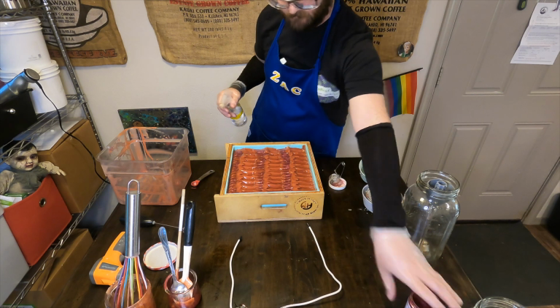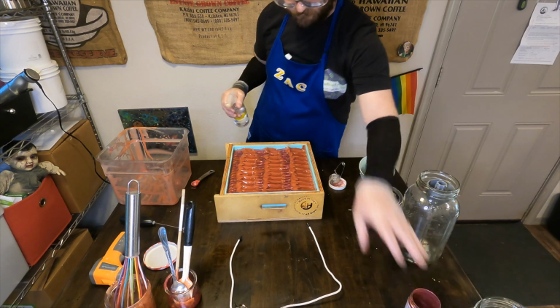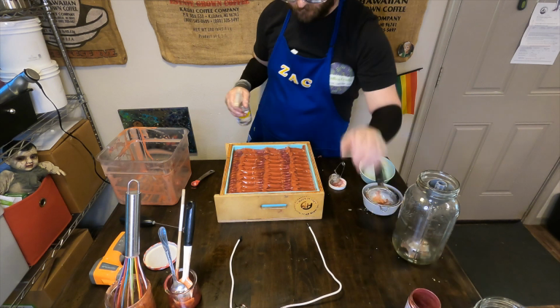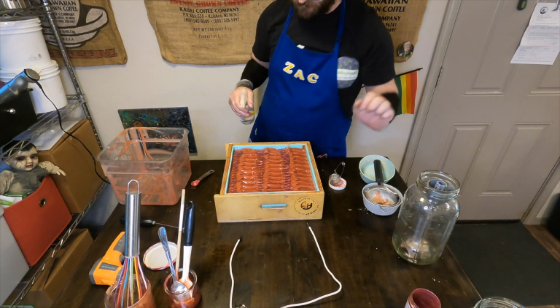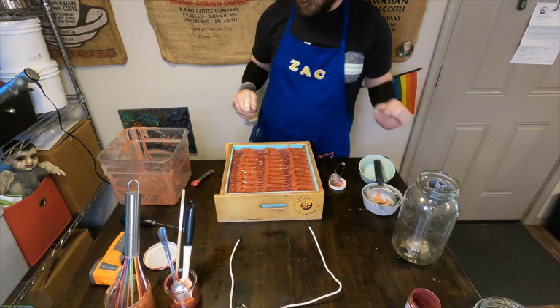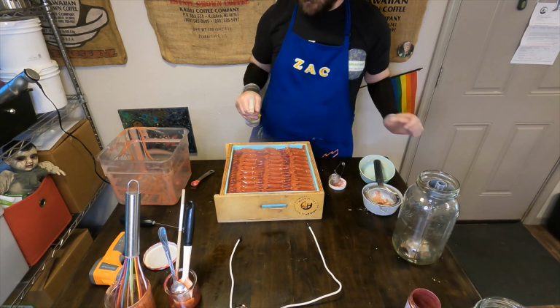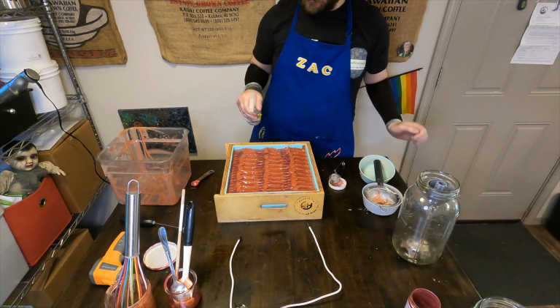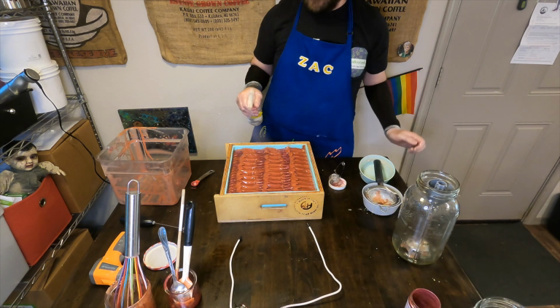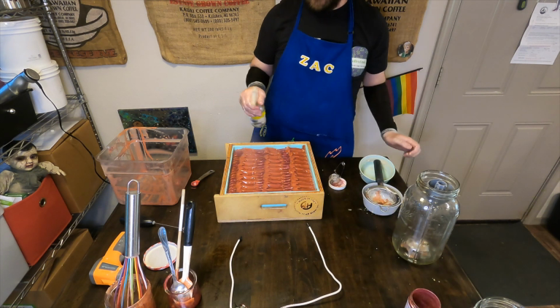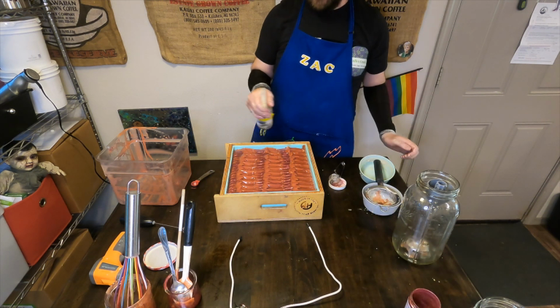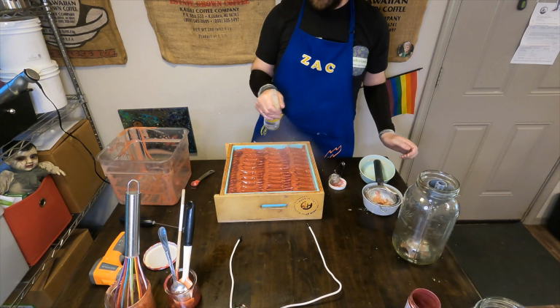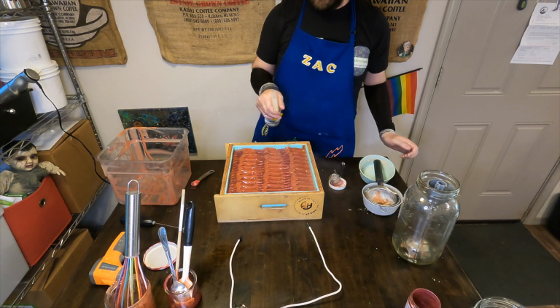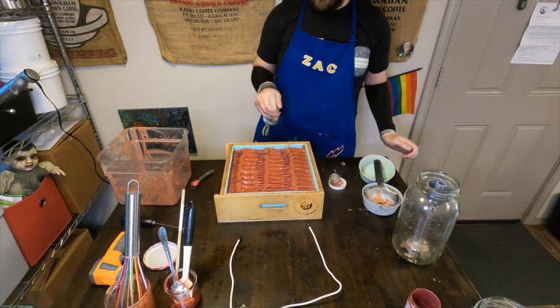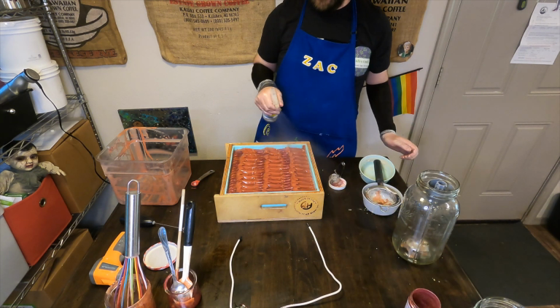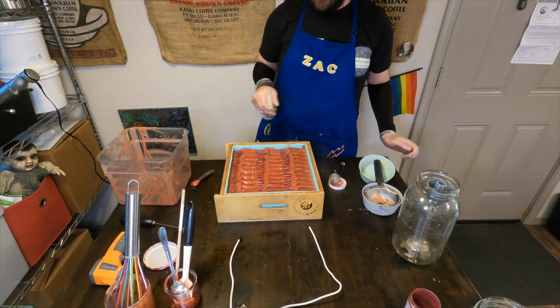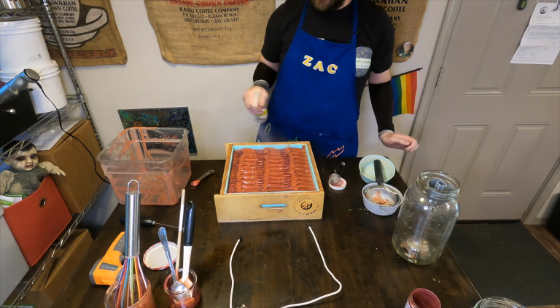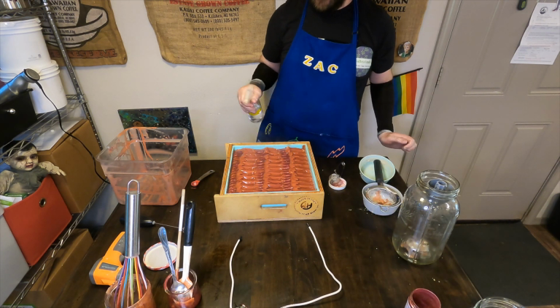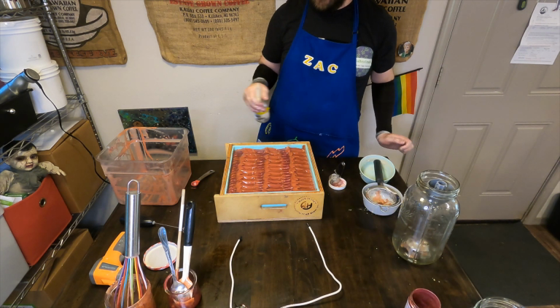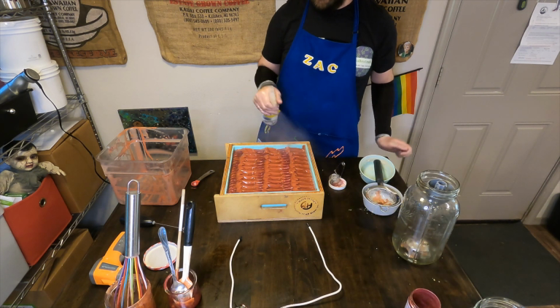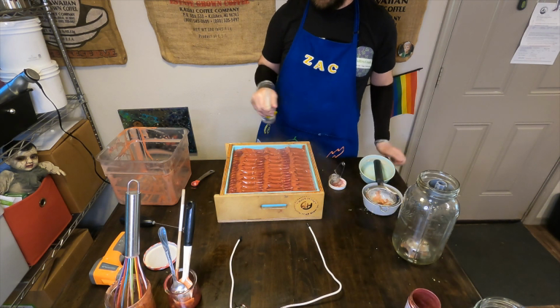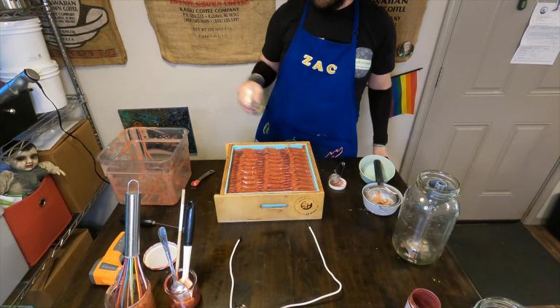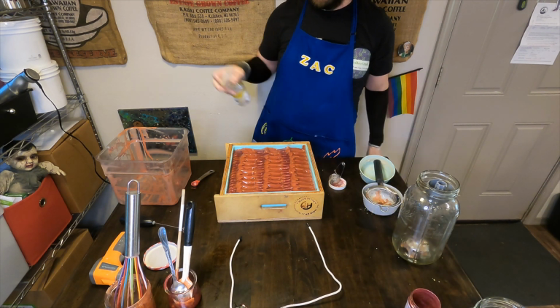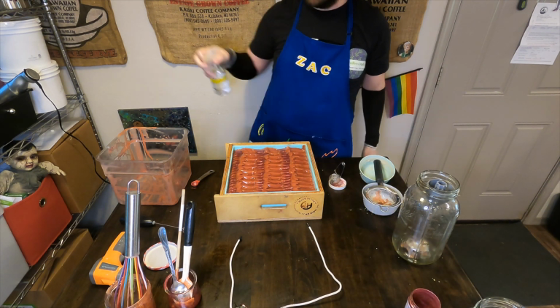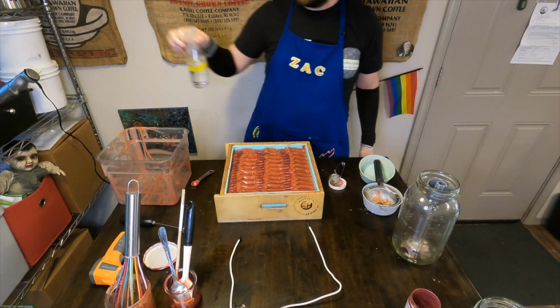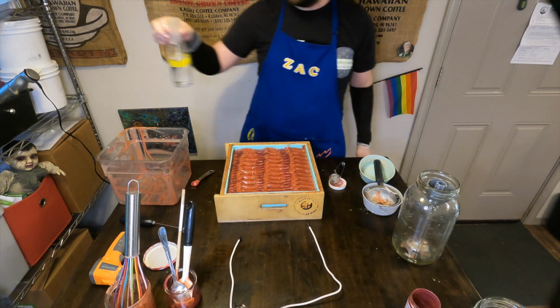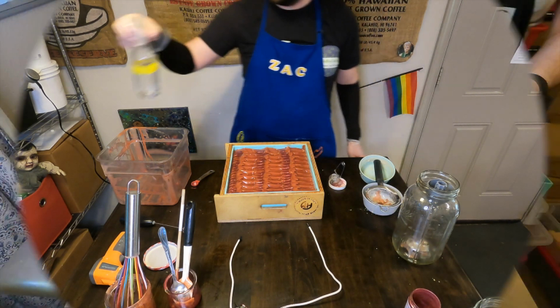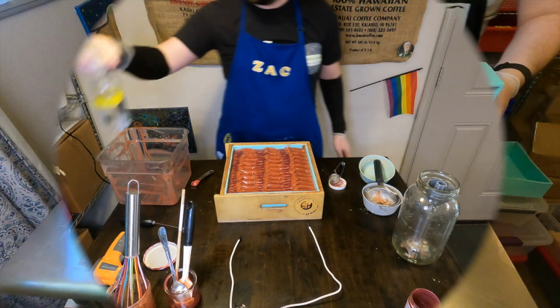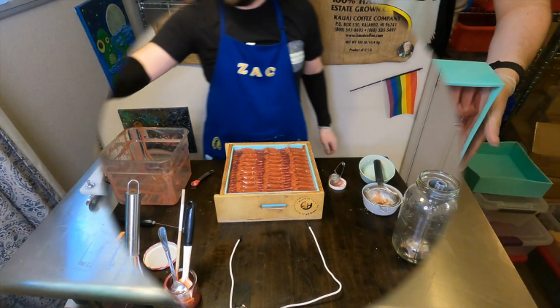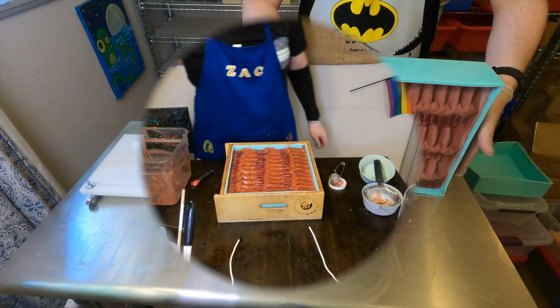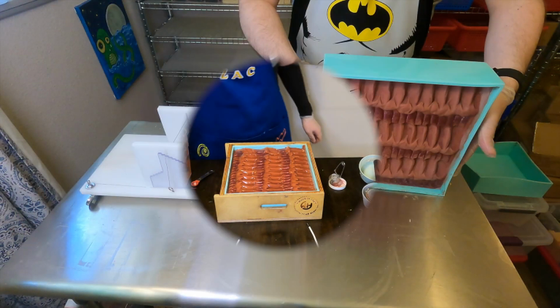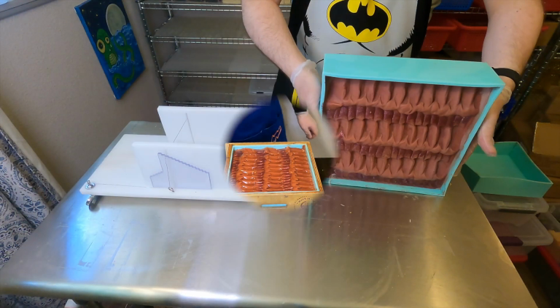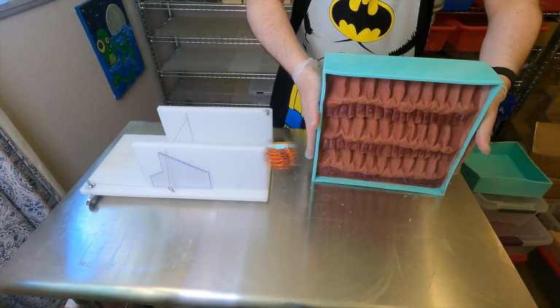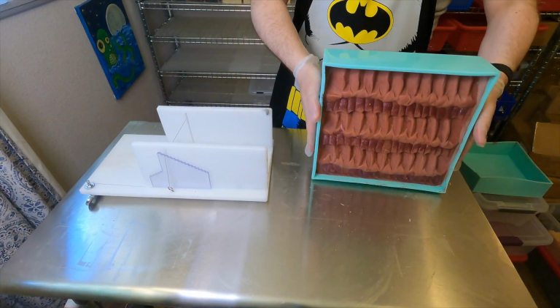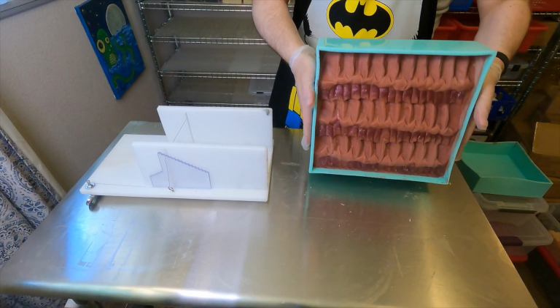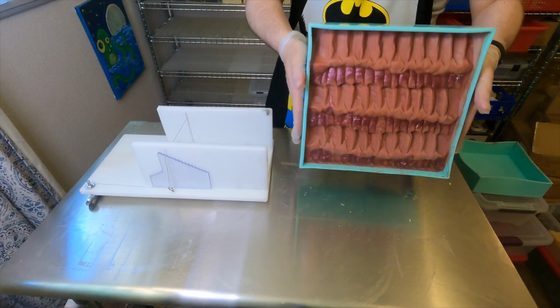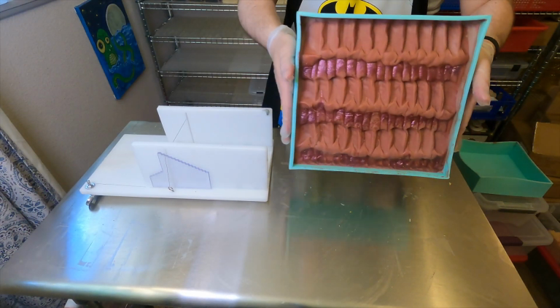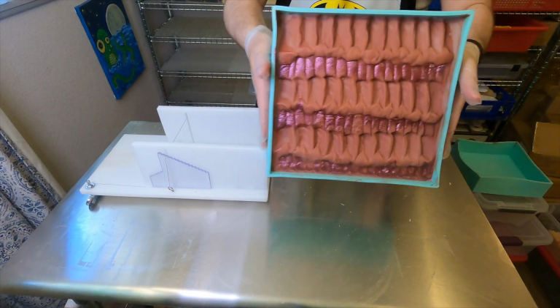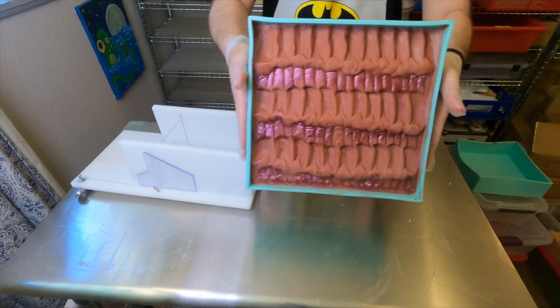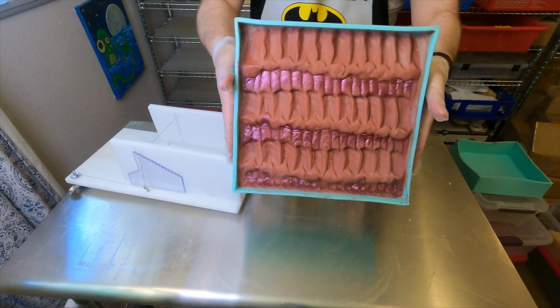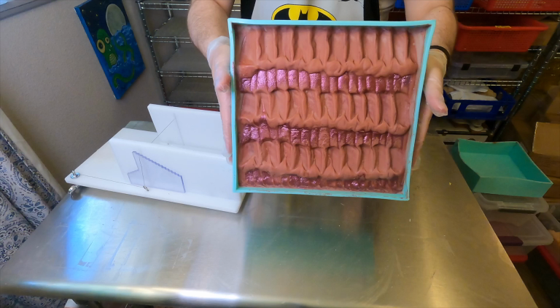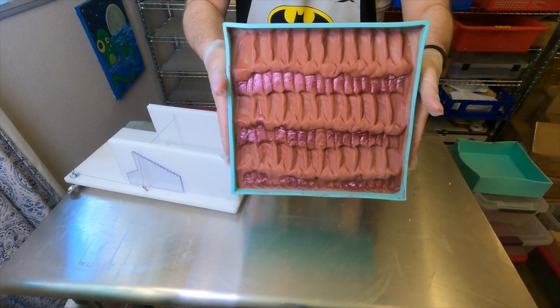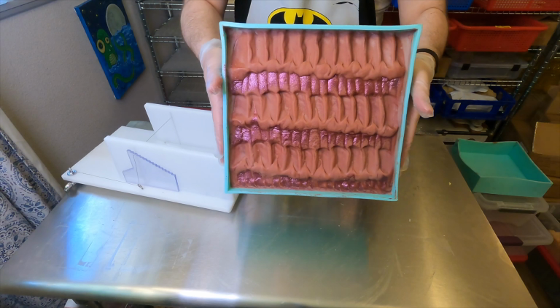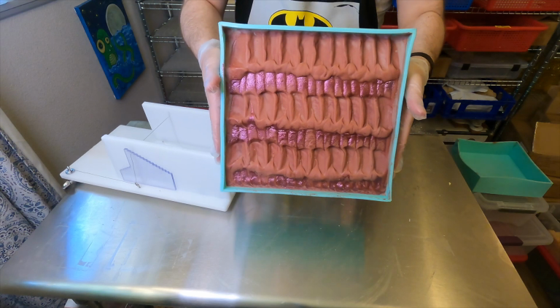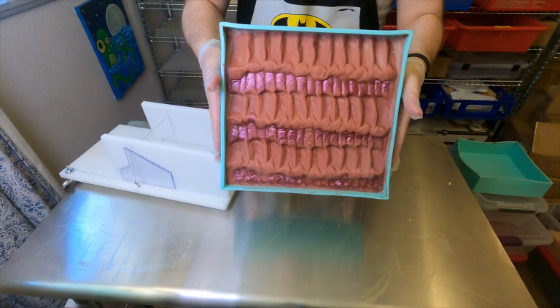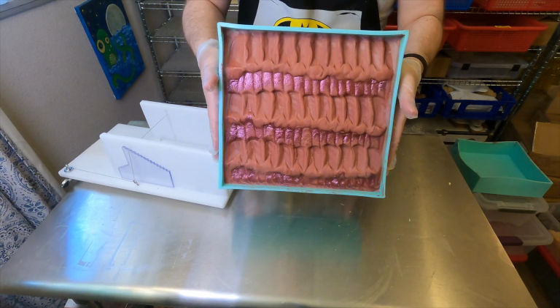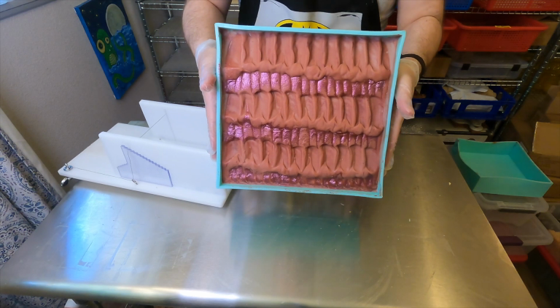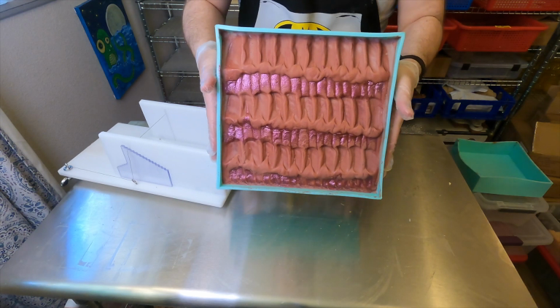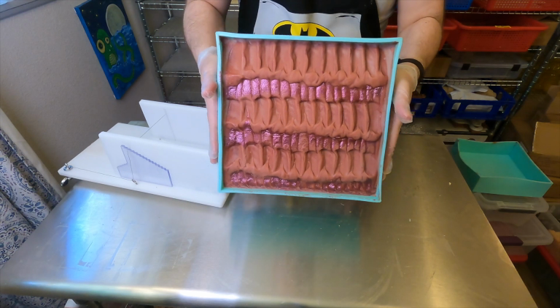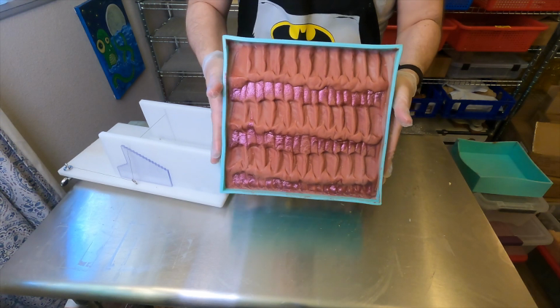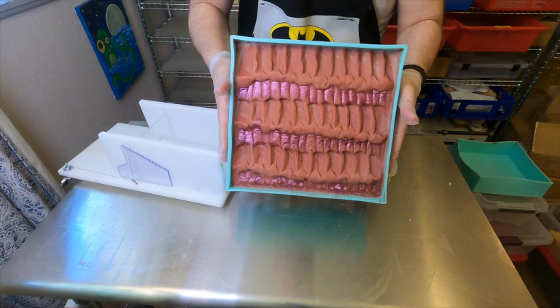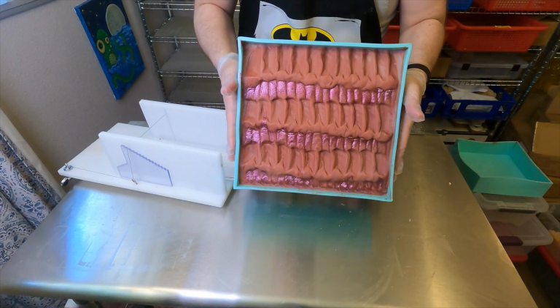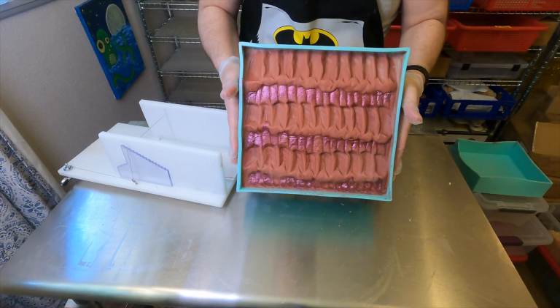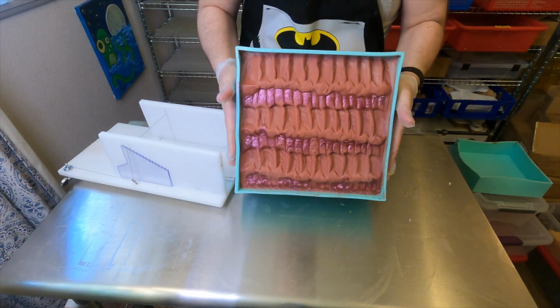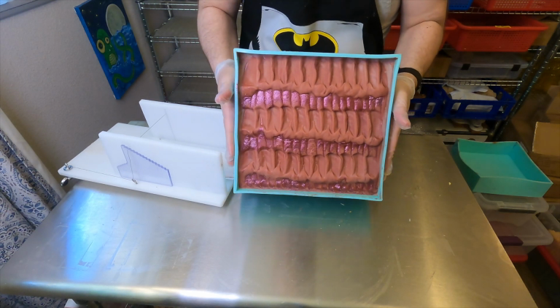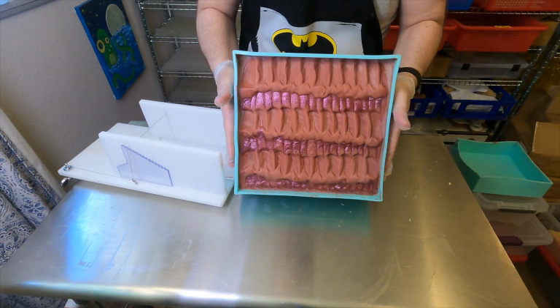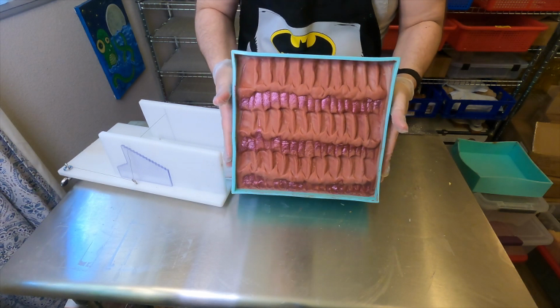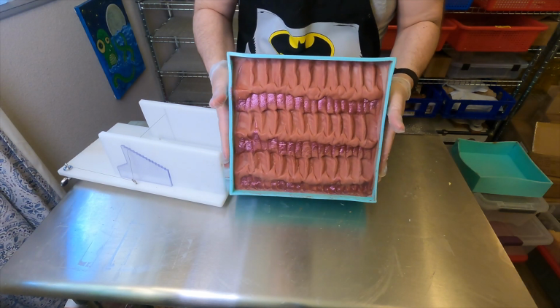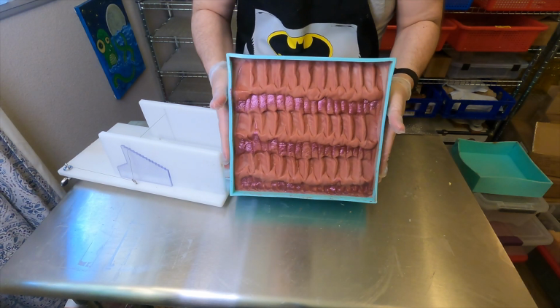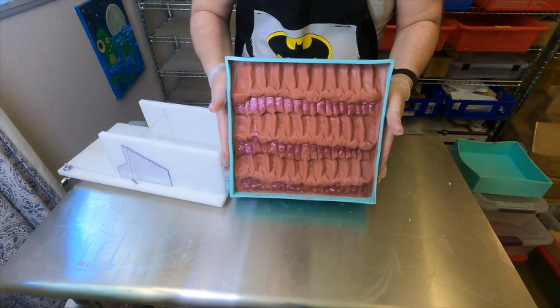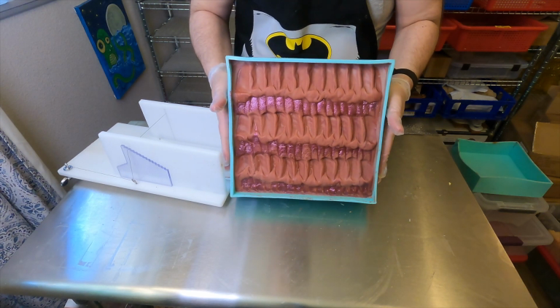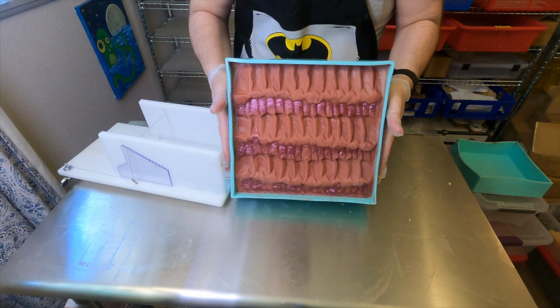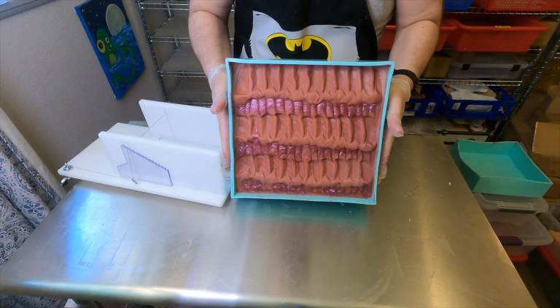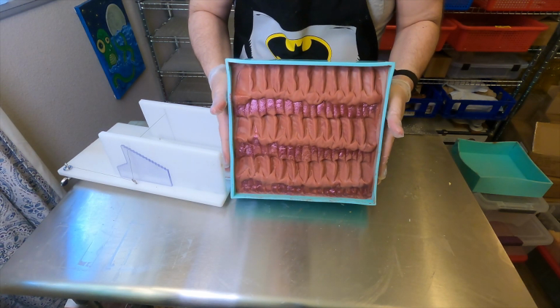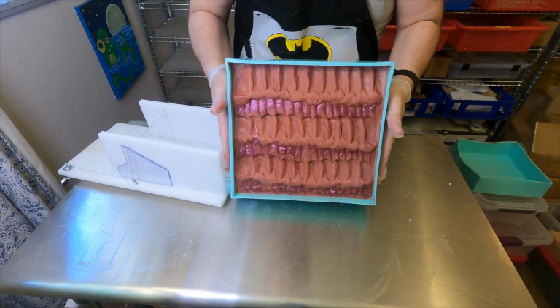Zach went in and did some spoon swoops and then just spritzed some rubbing alcohol on there and tucked that soap away for 24 hours.